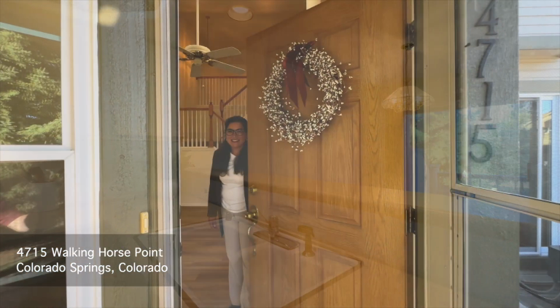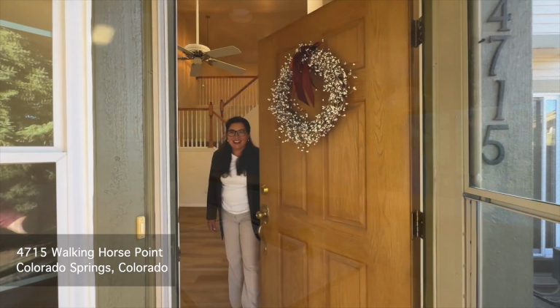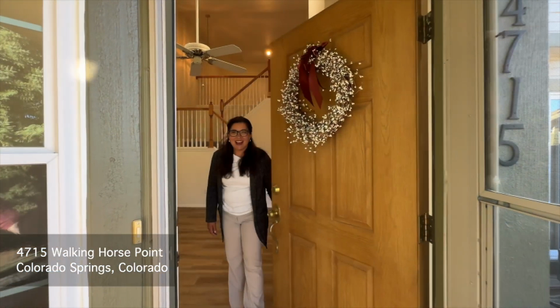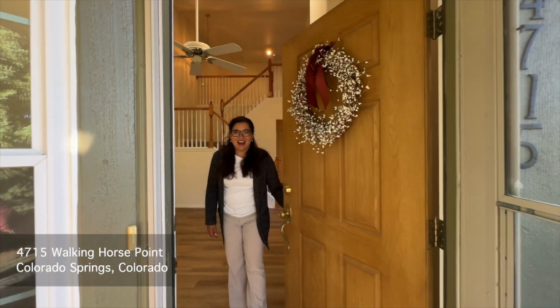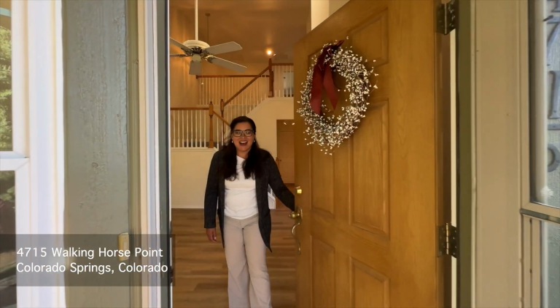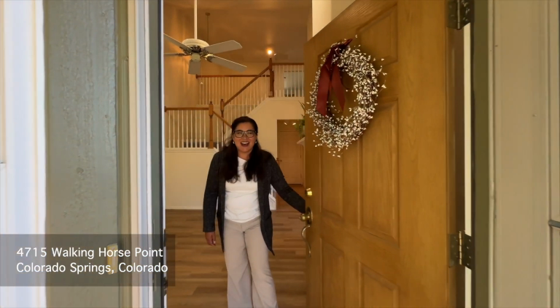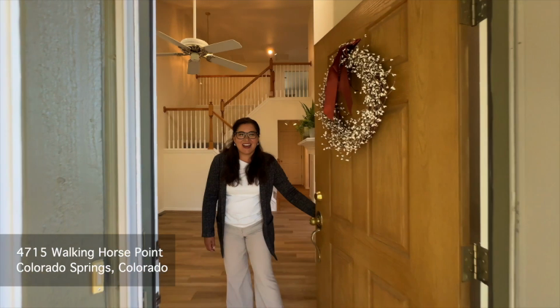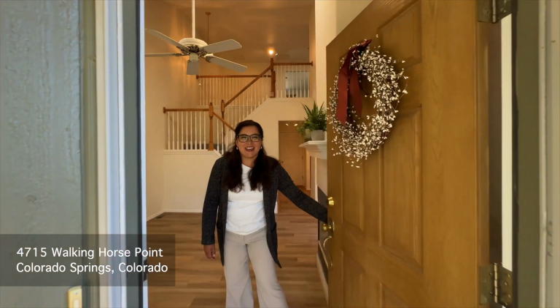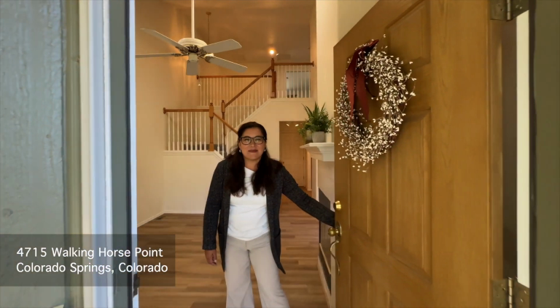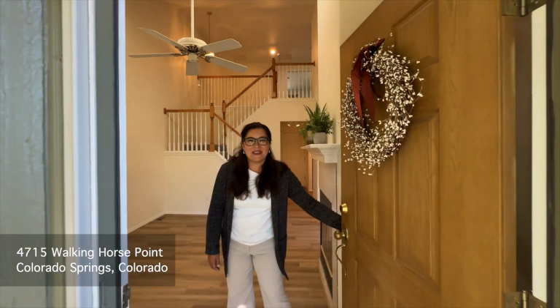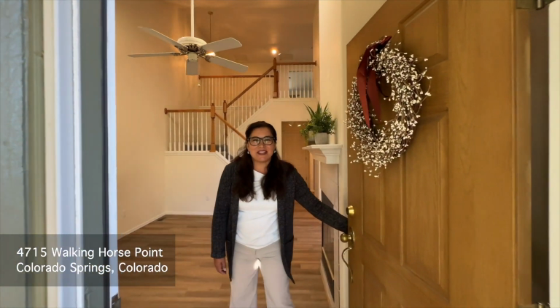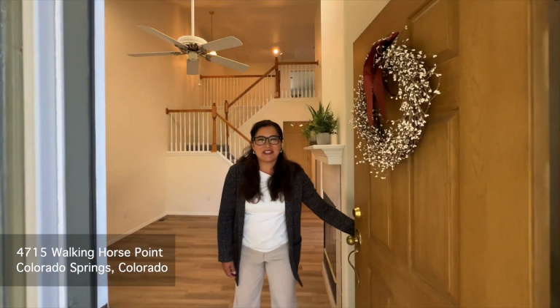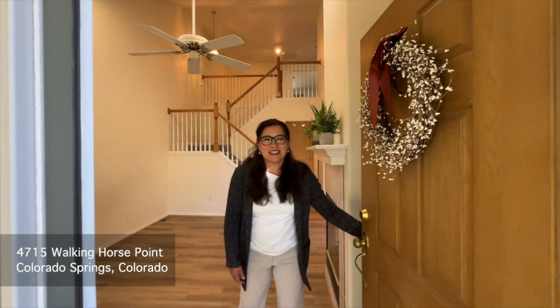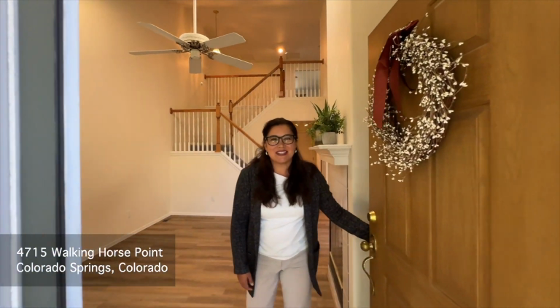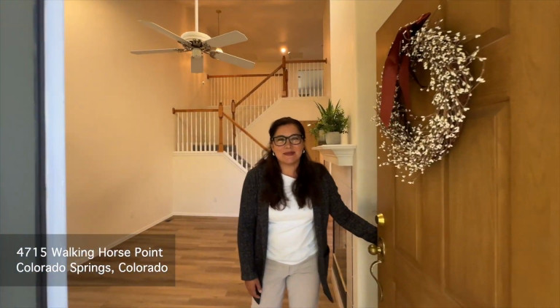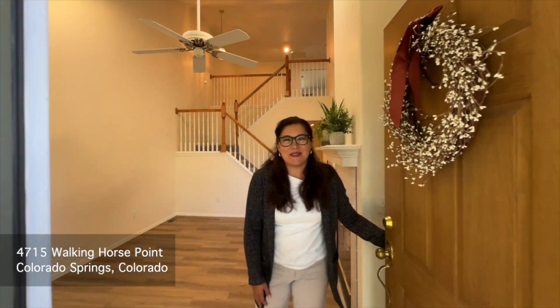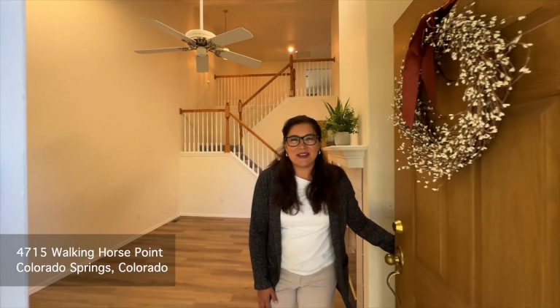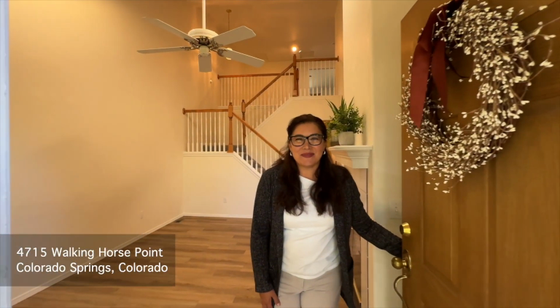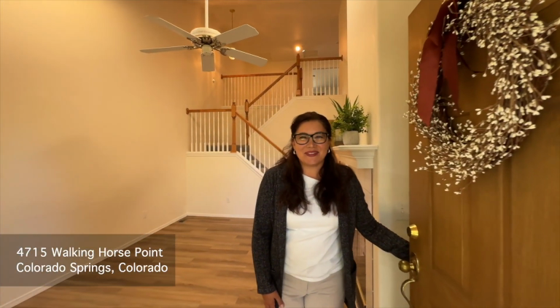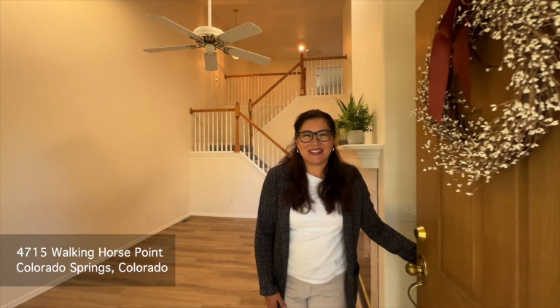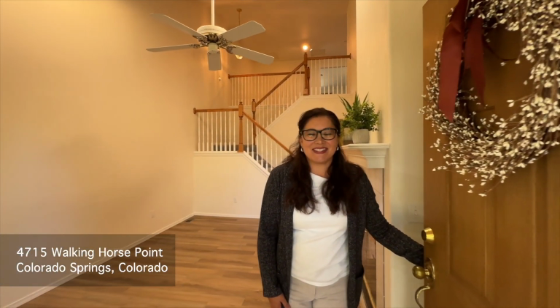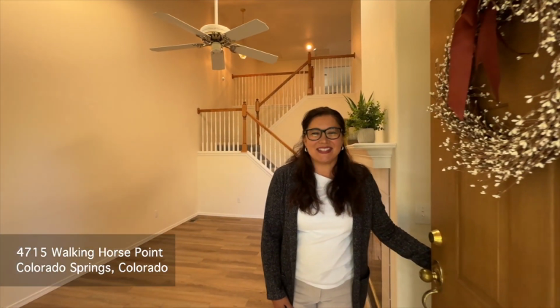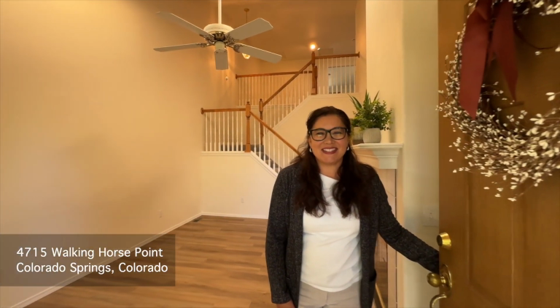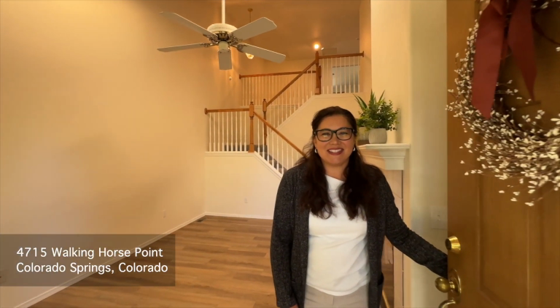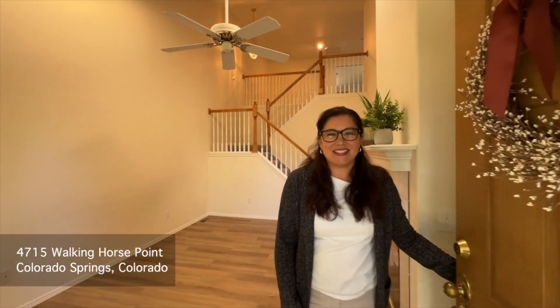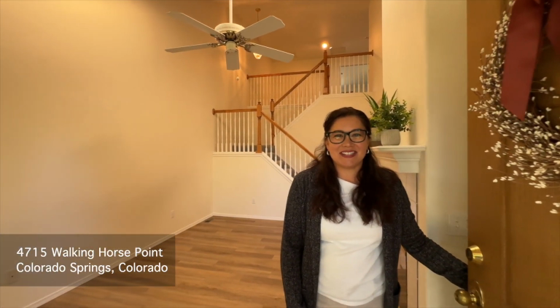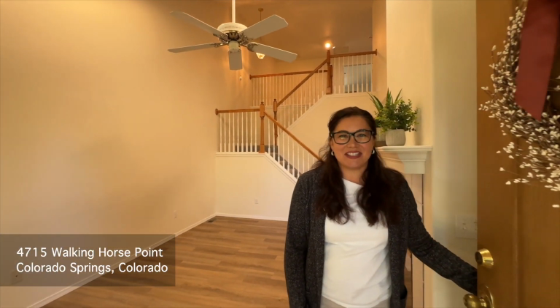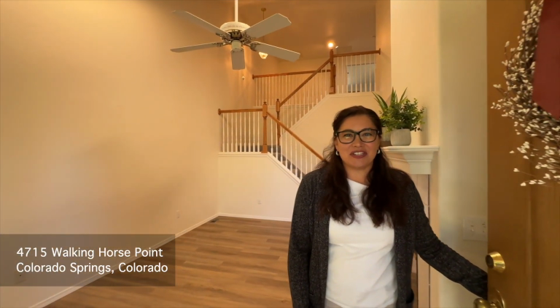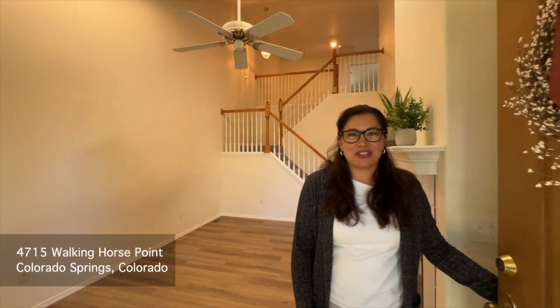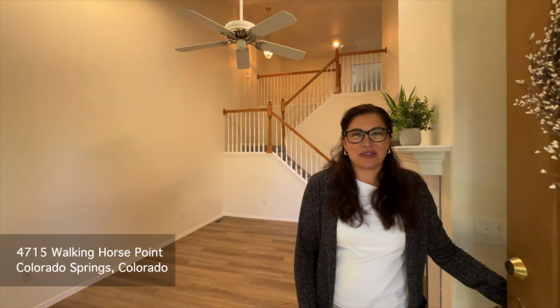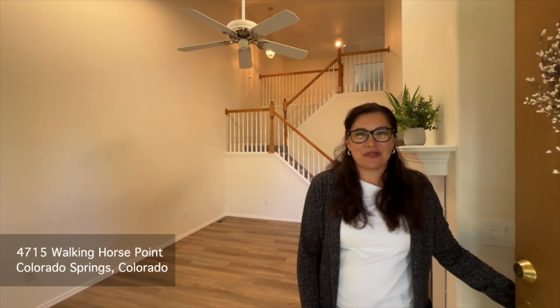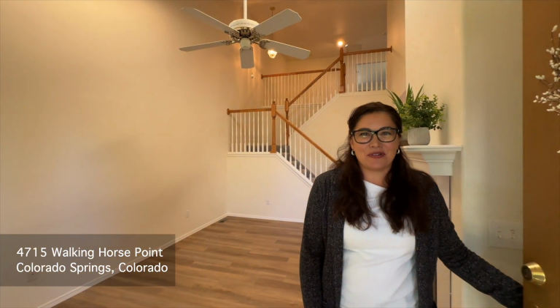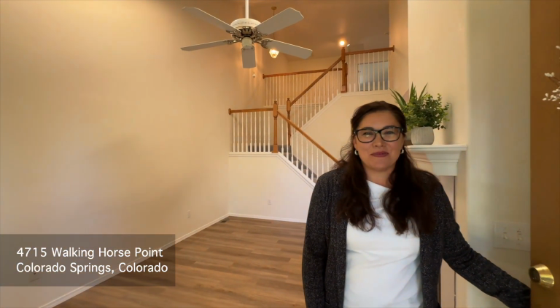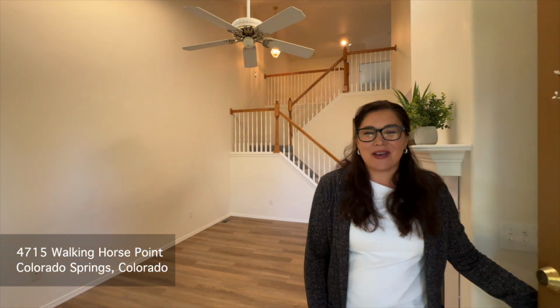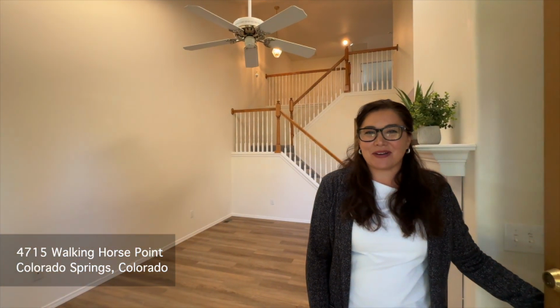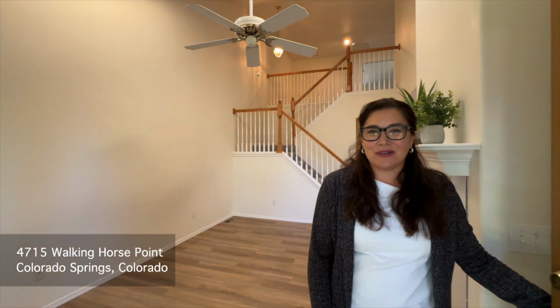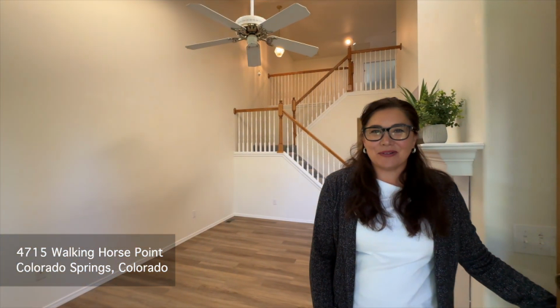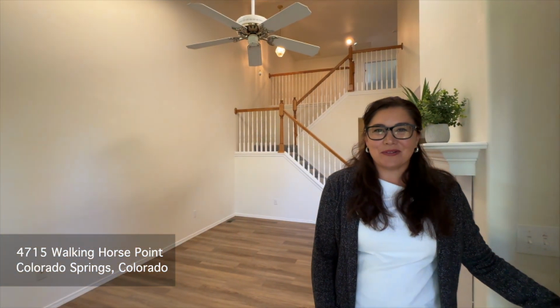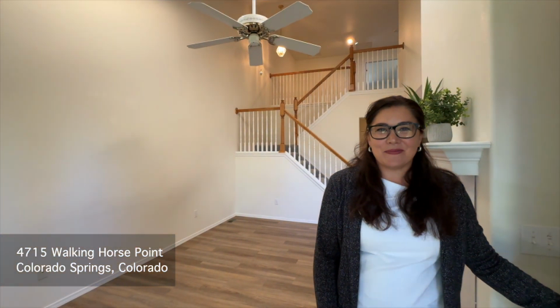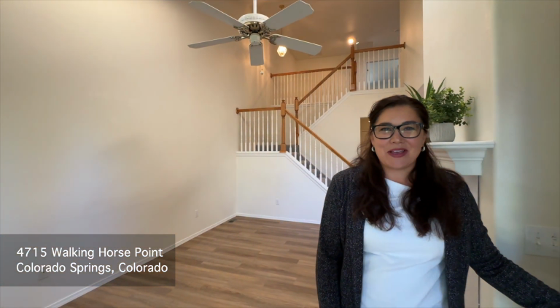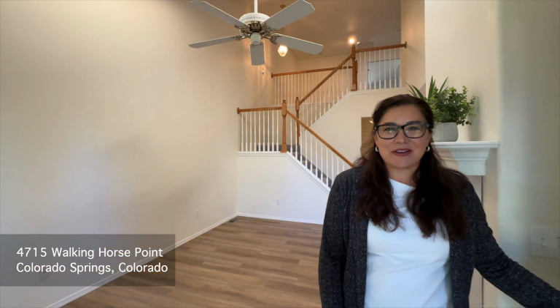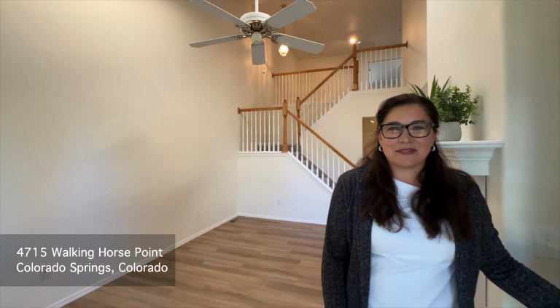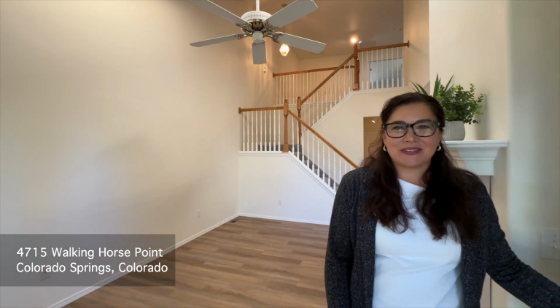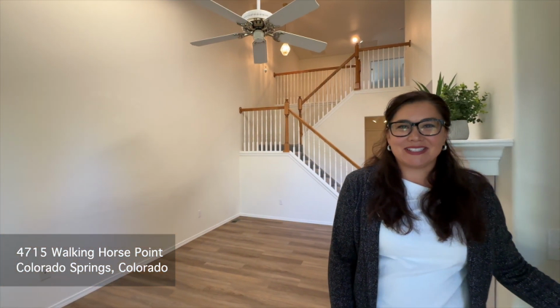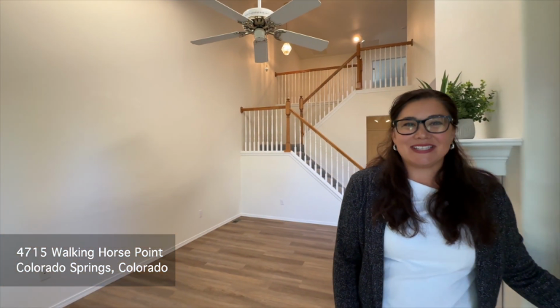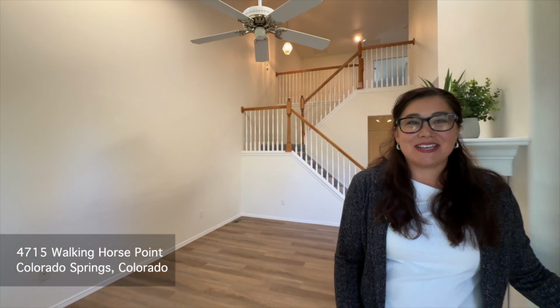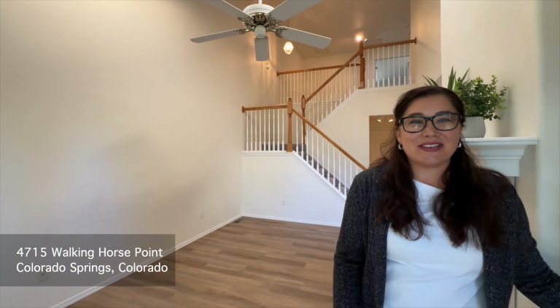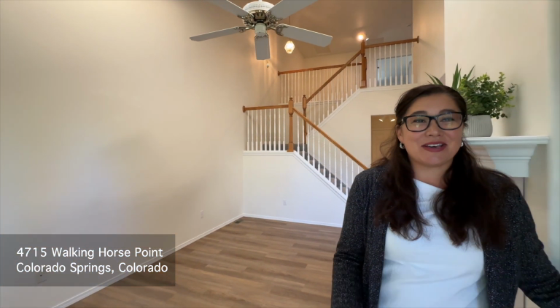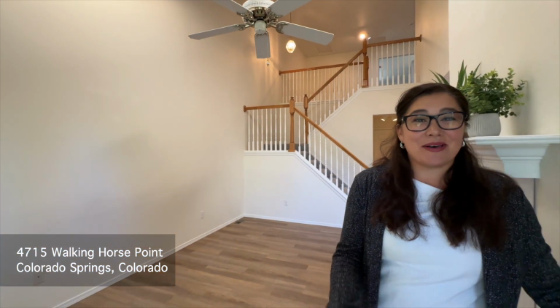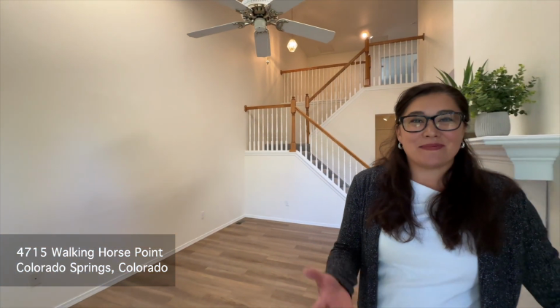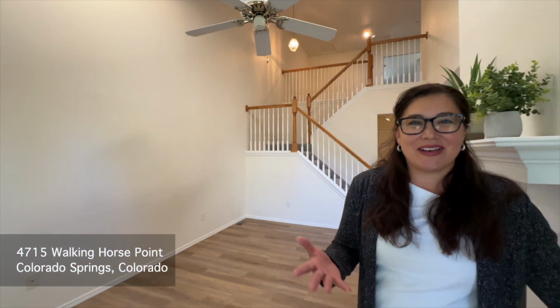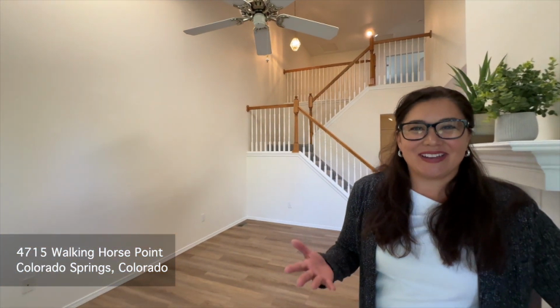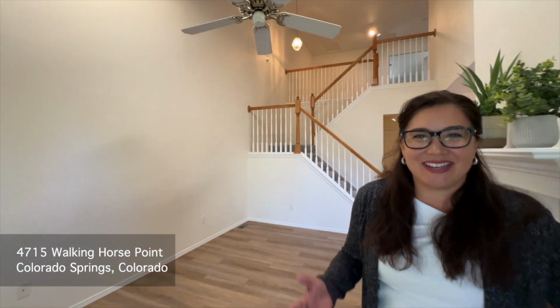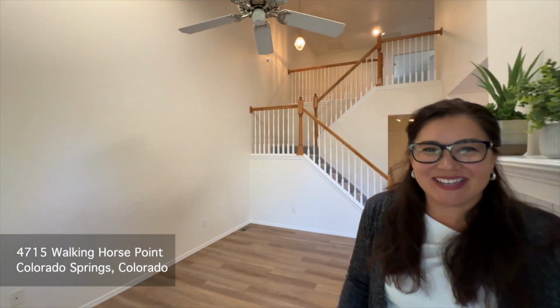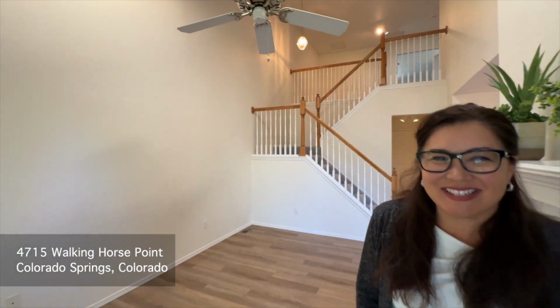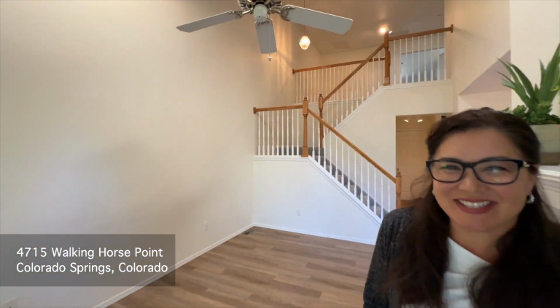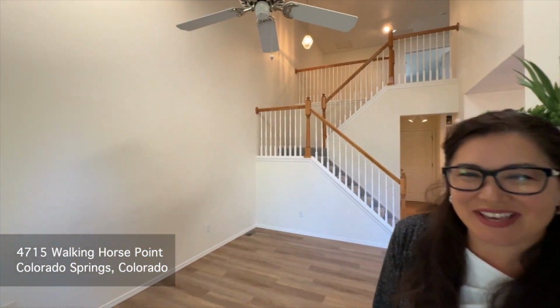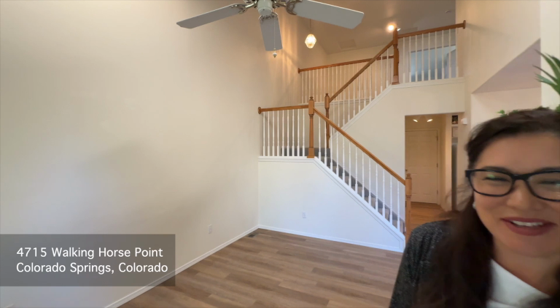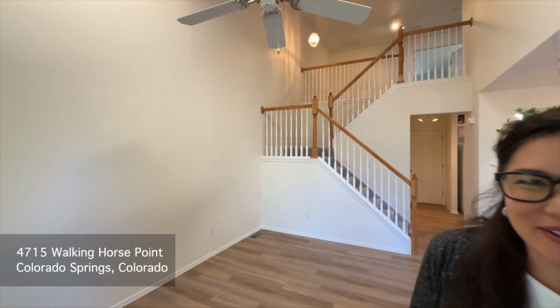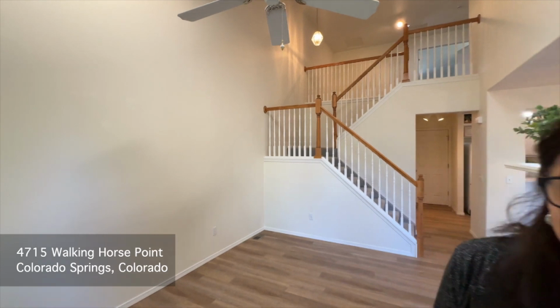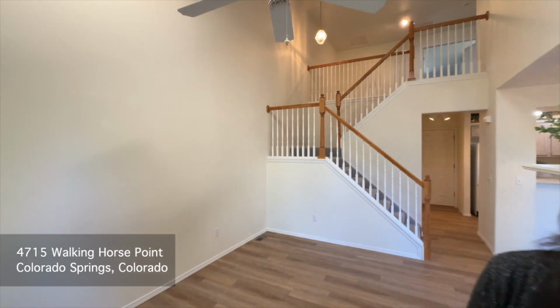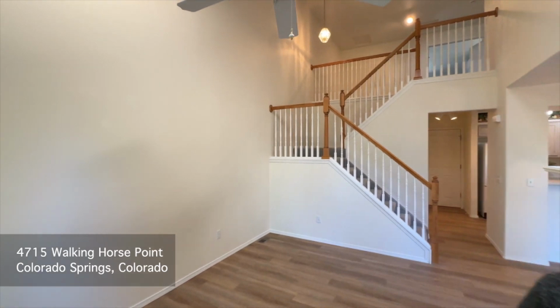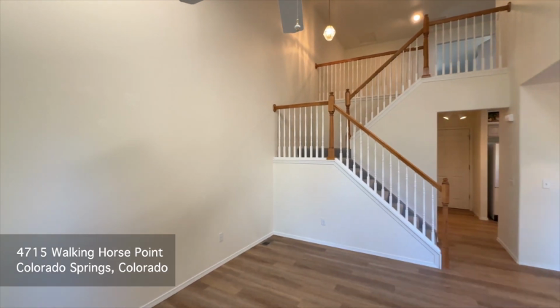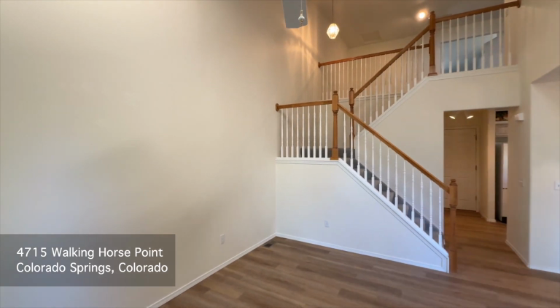Hi, I'm Angela Smith with the CC Signature Group at Coldwell Banker Realty. Come on in and take a look around.